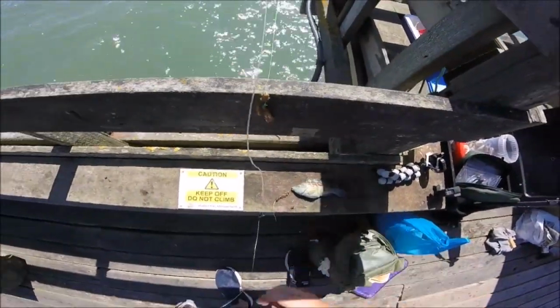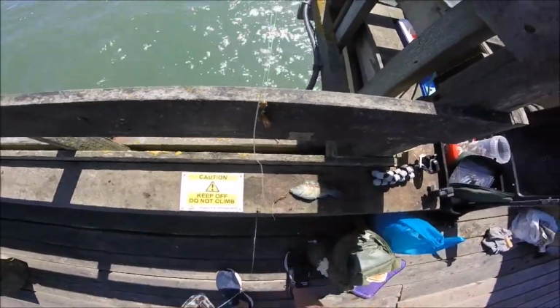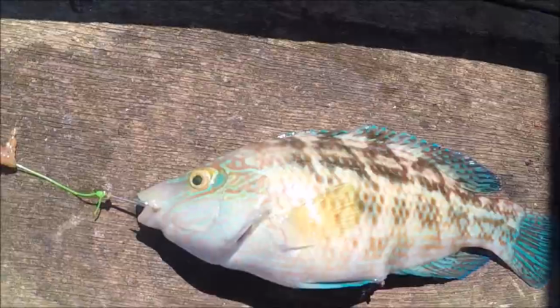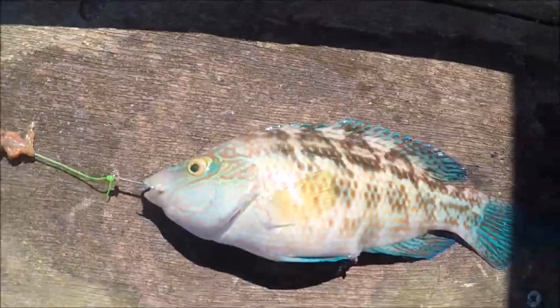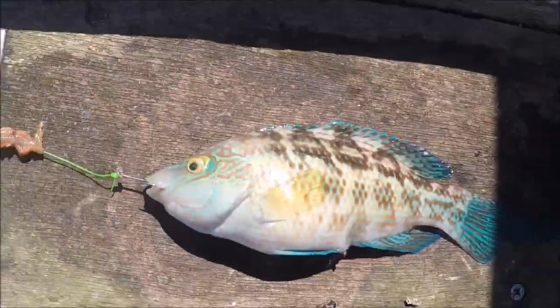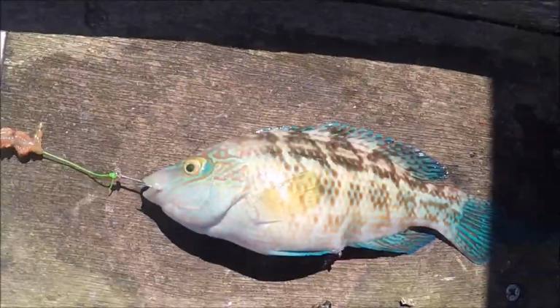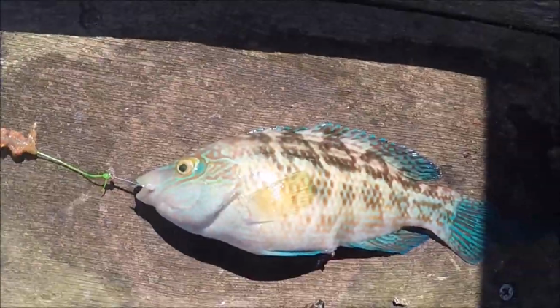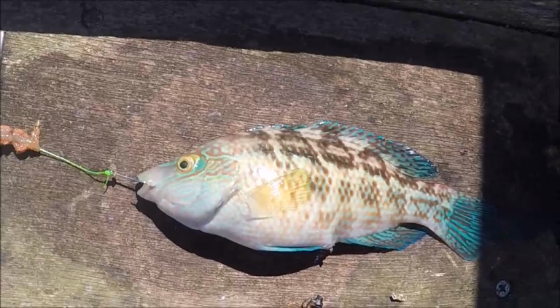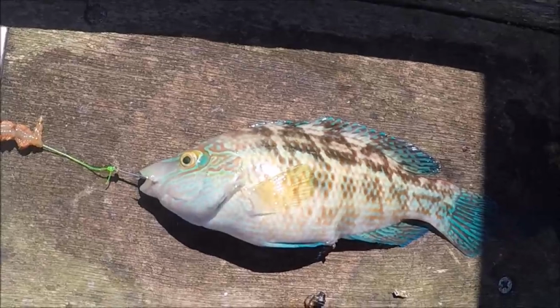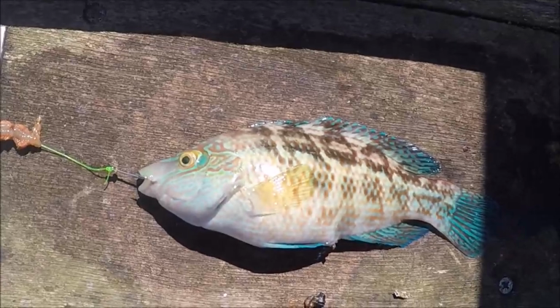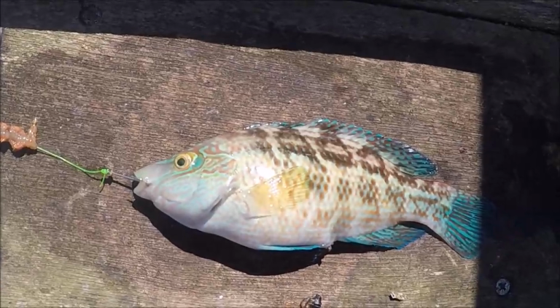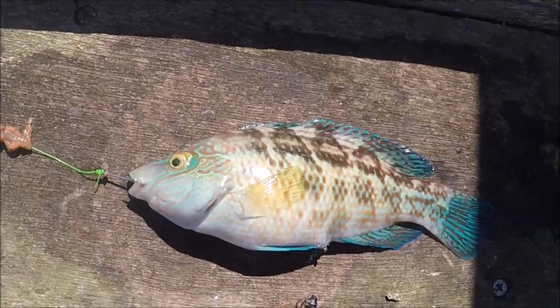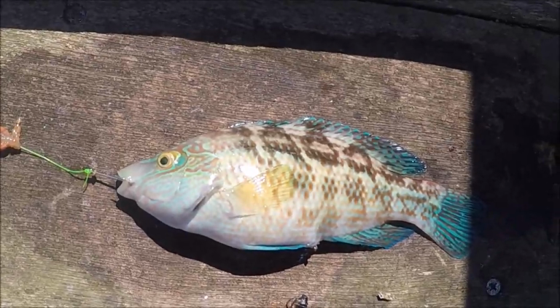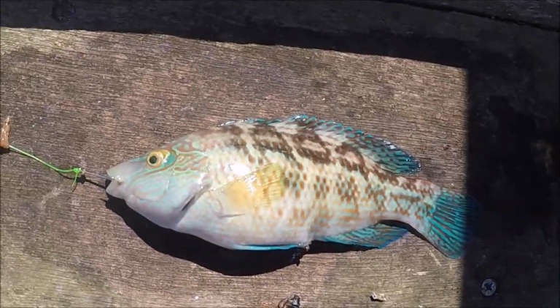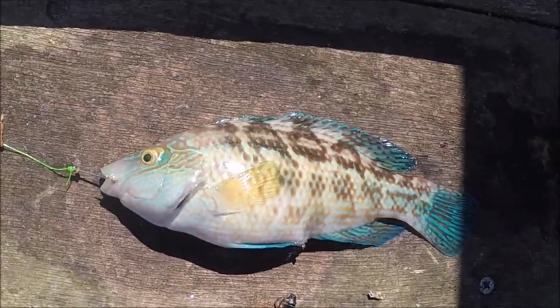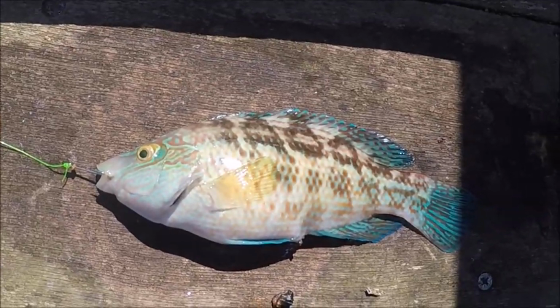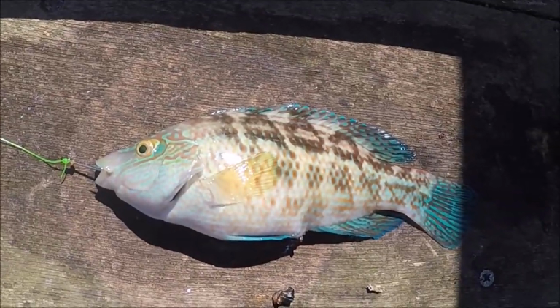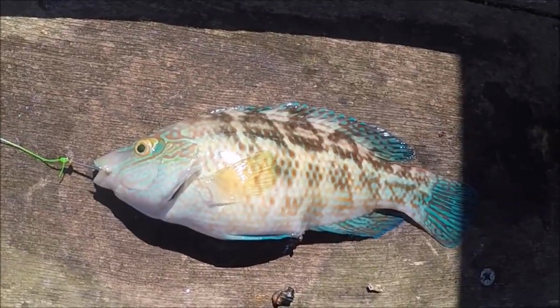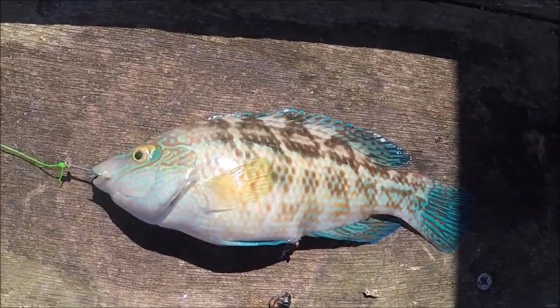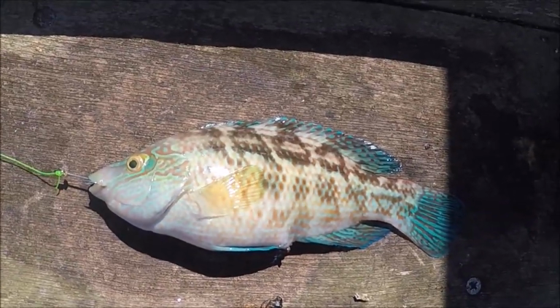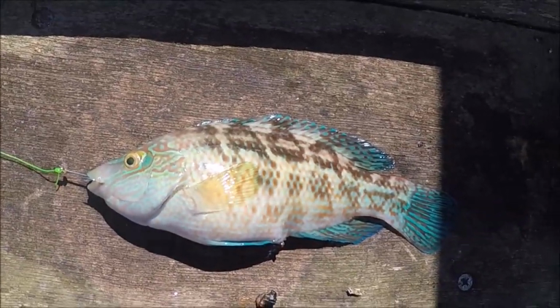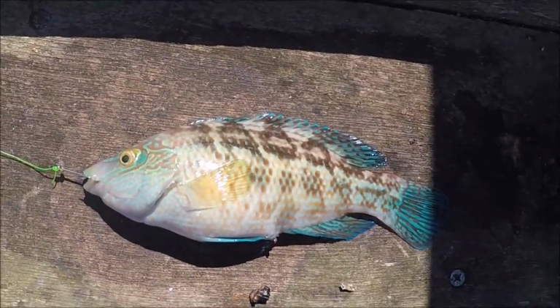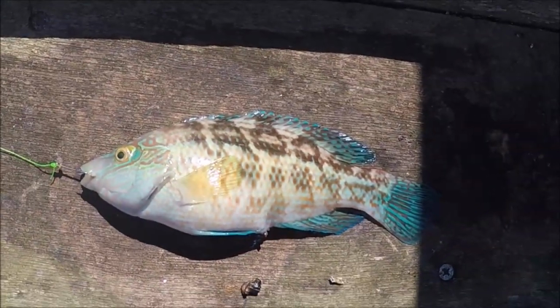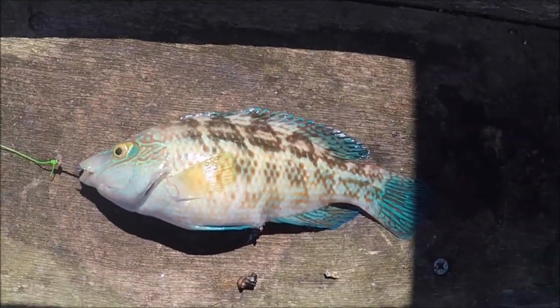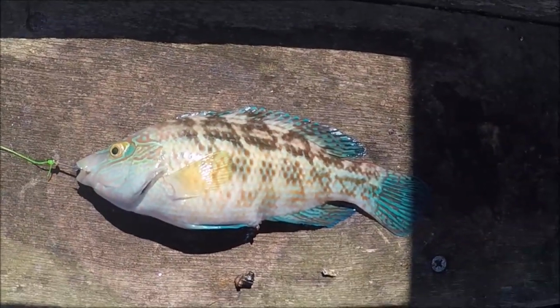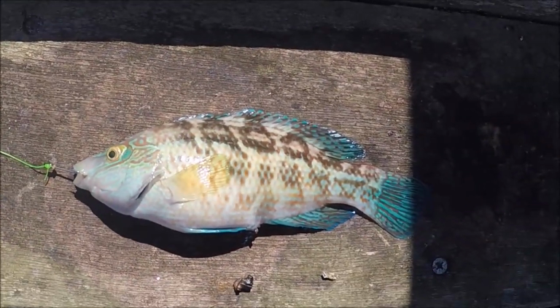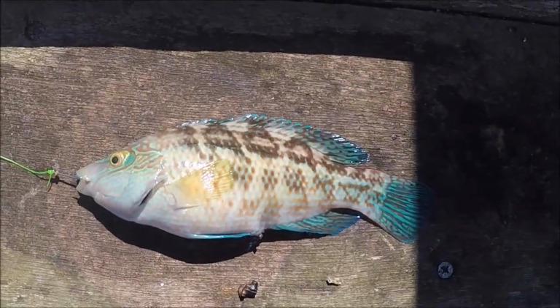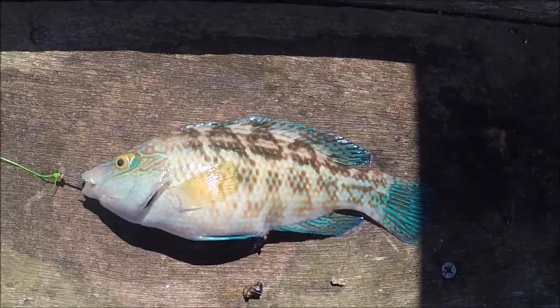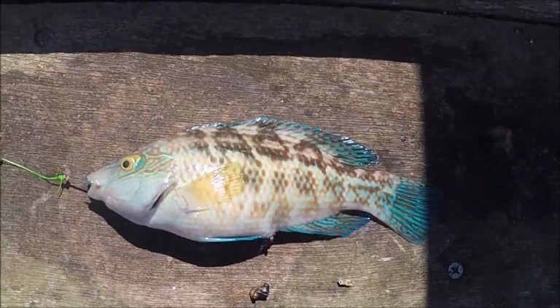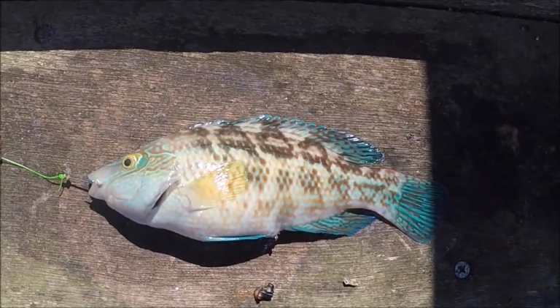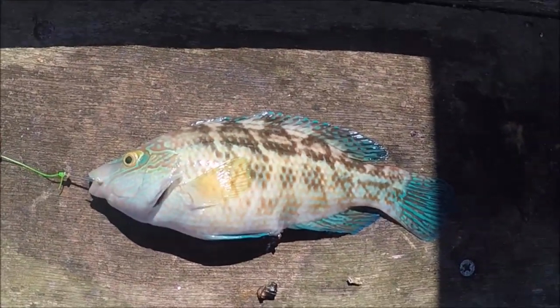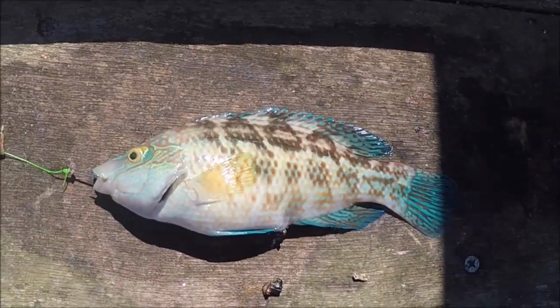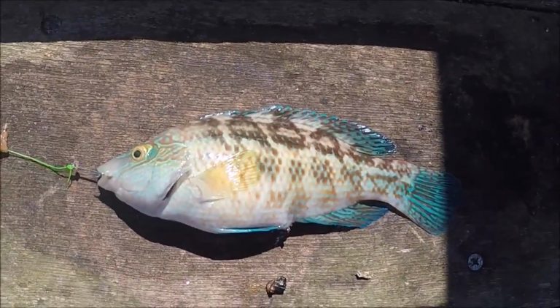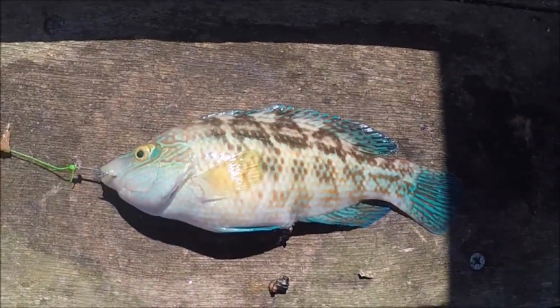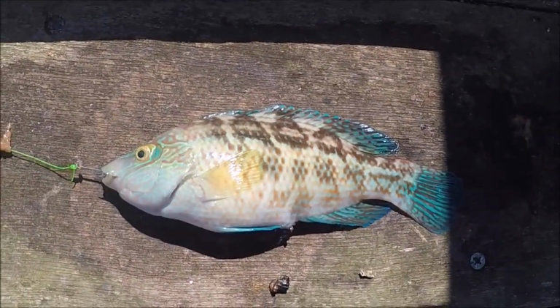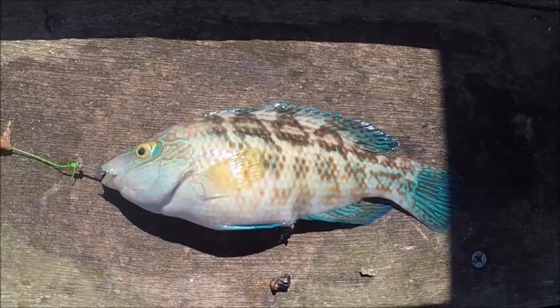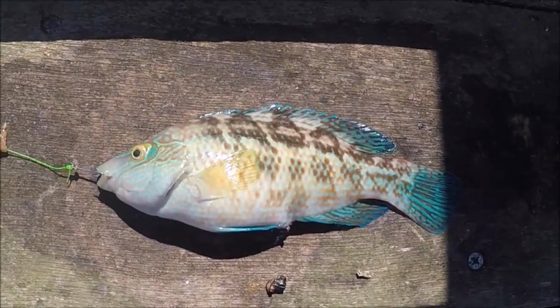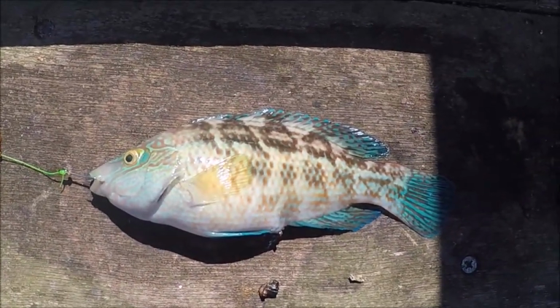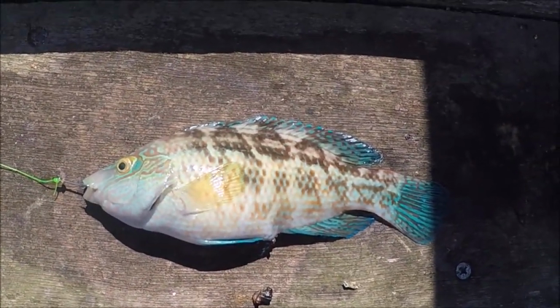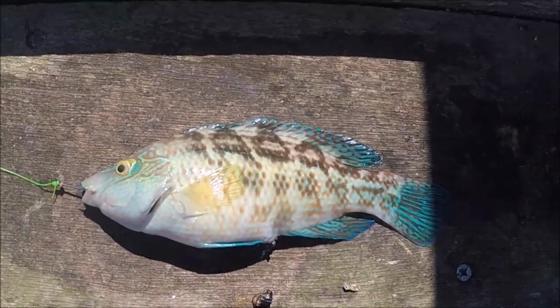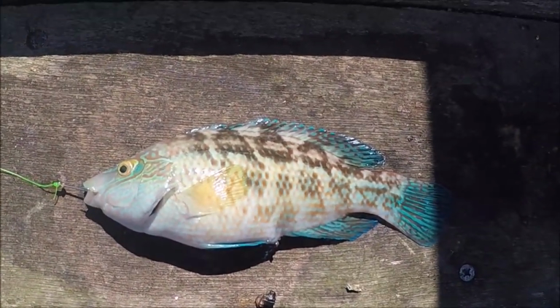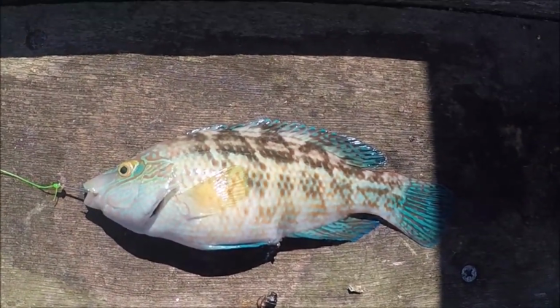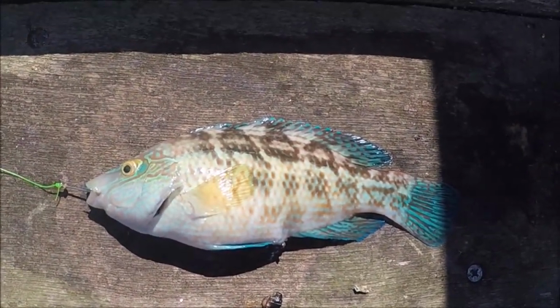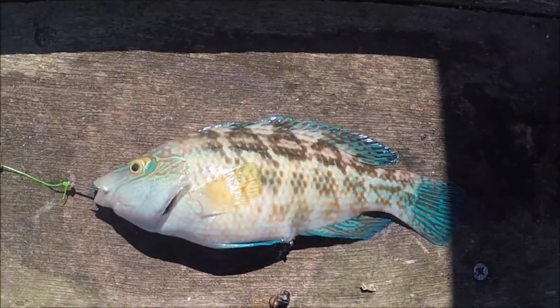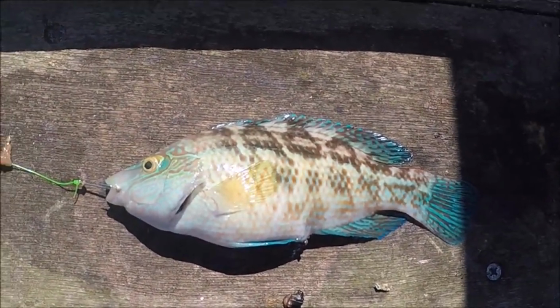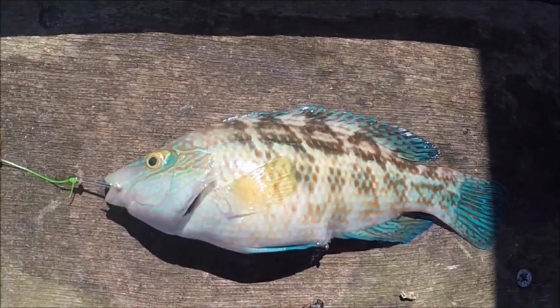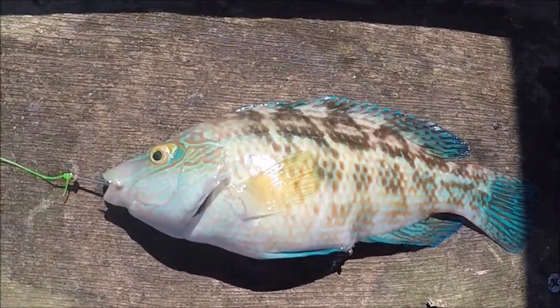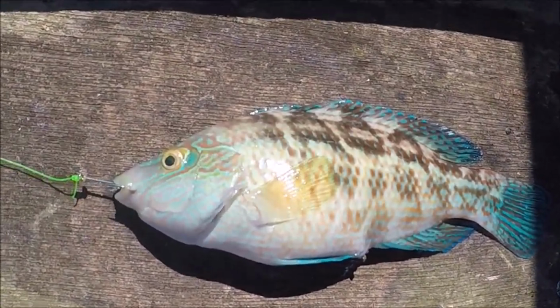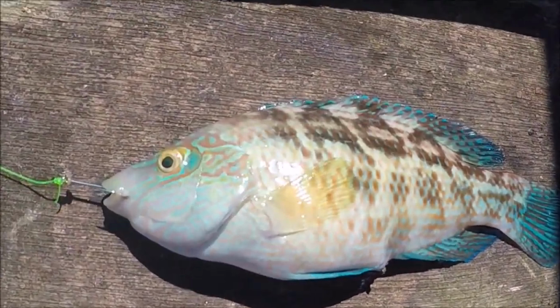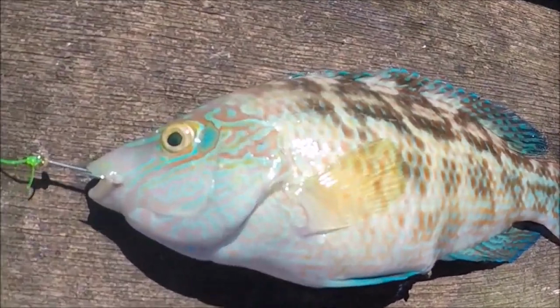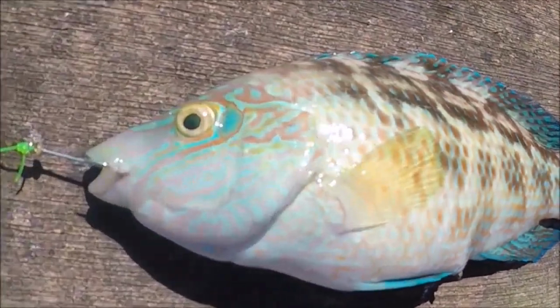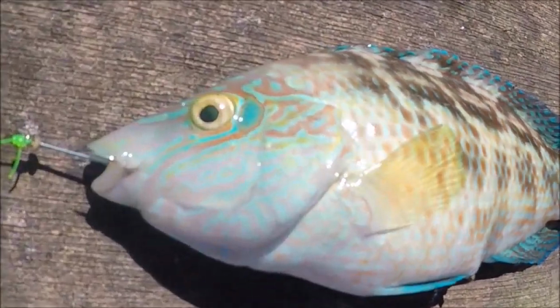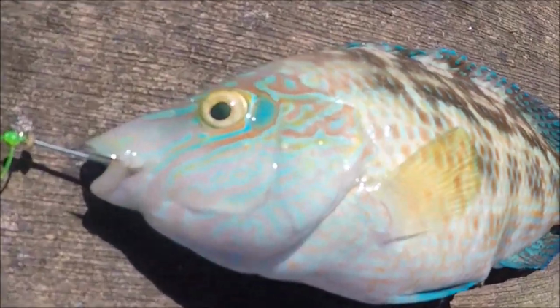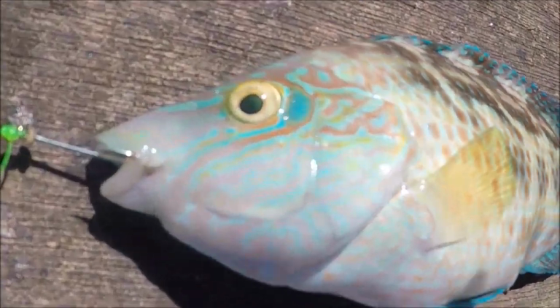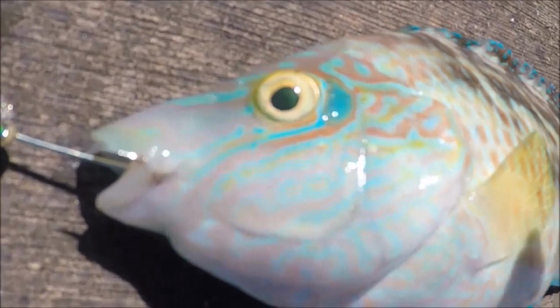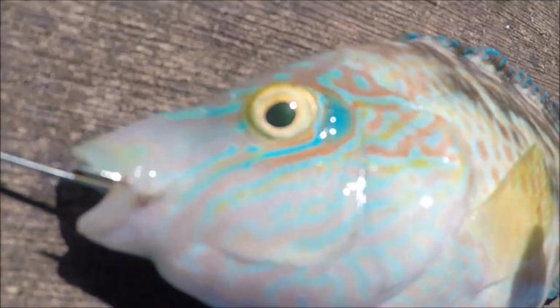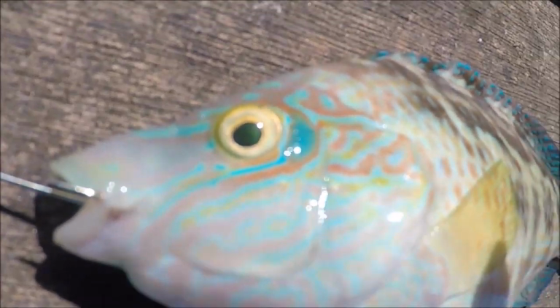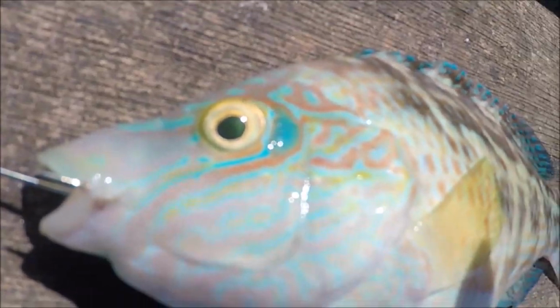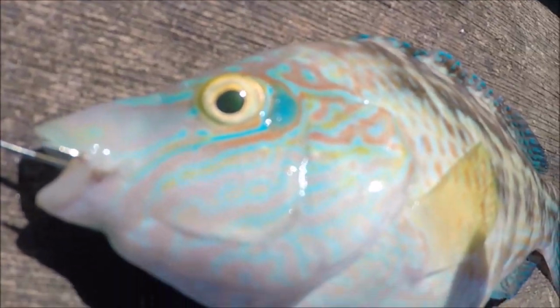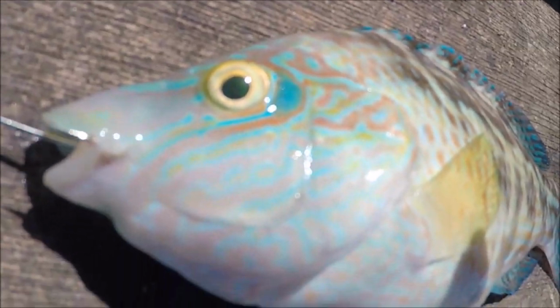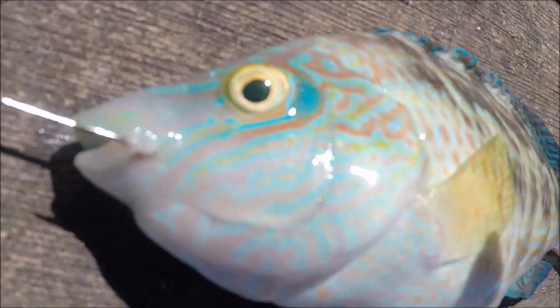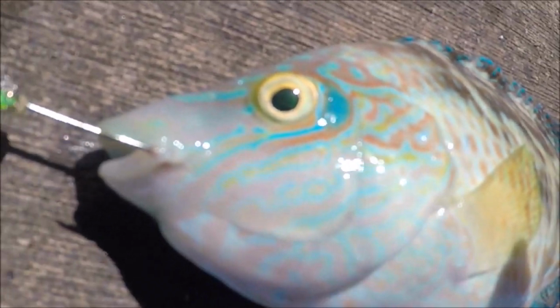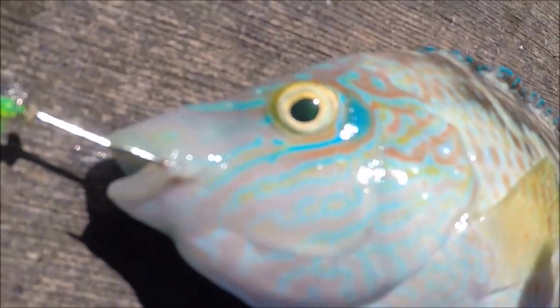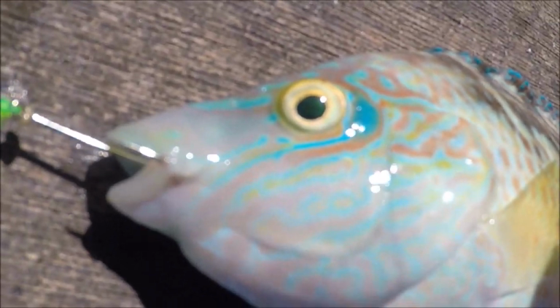Just caught another wrasse — corkwing wrasse number 2. Beautiful colour that is, look at that.